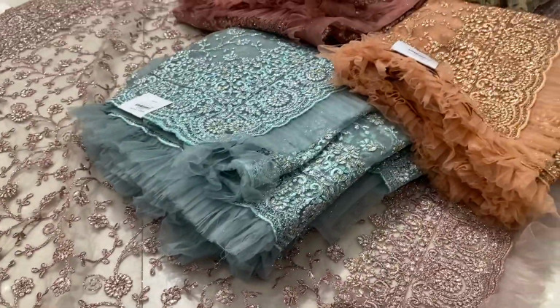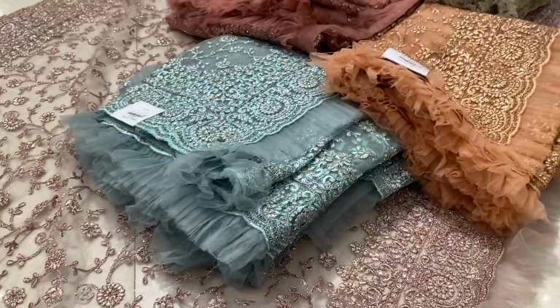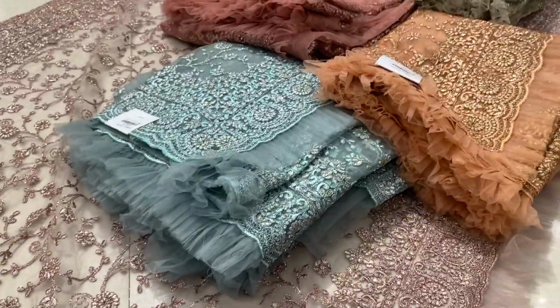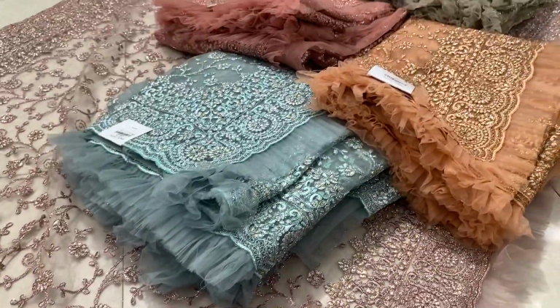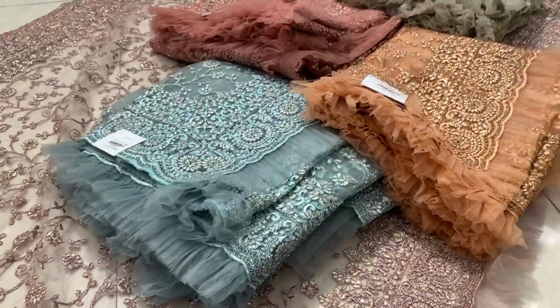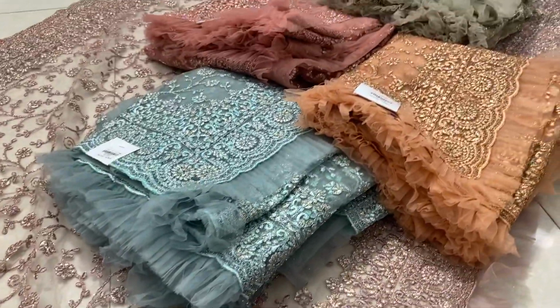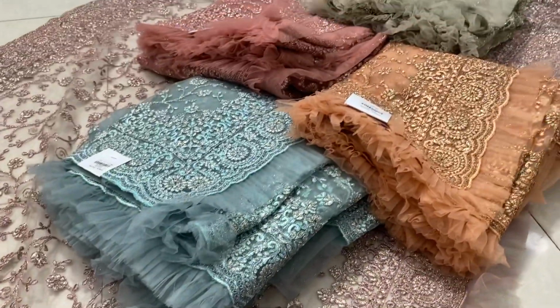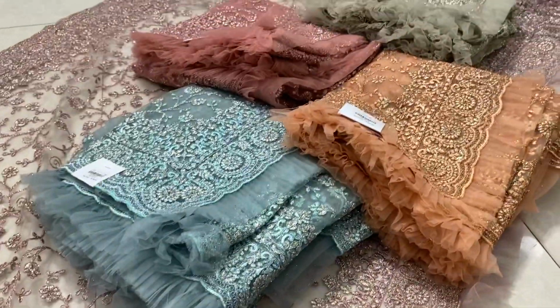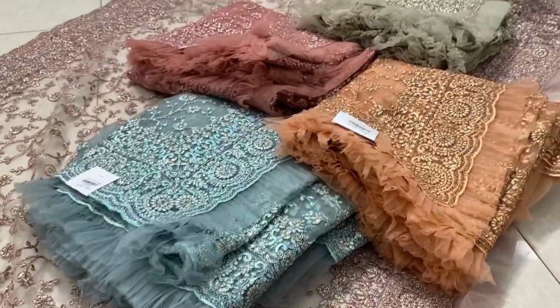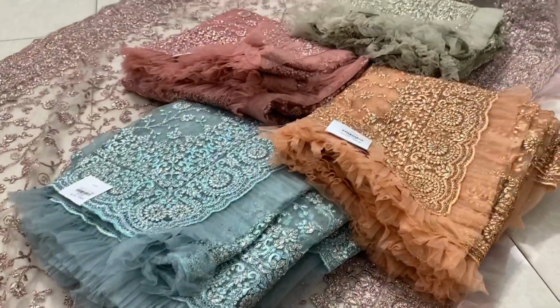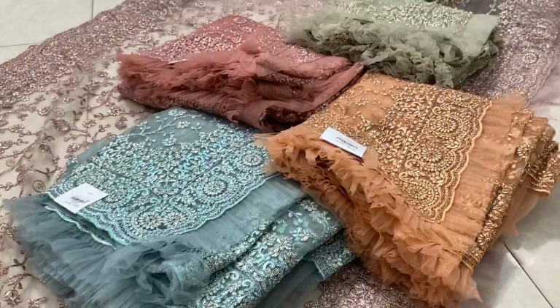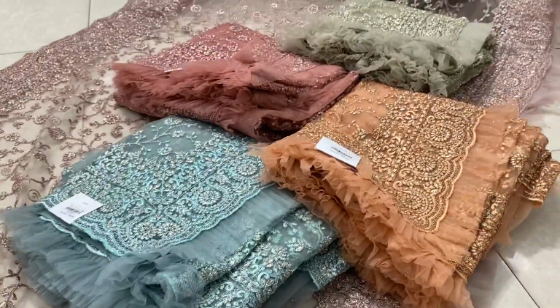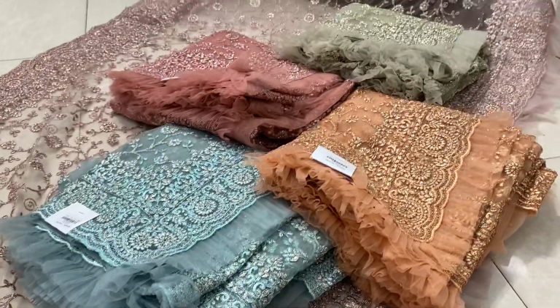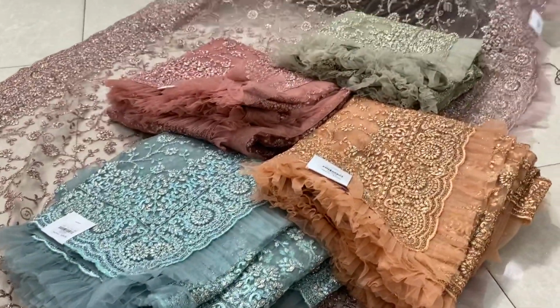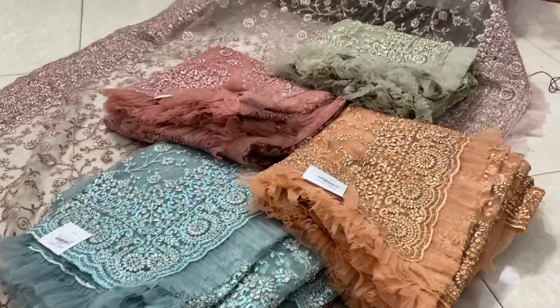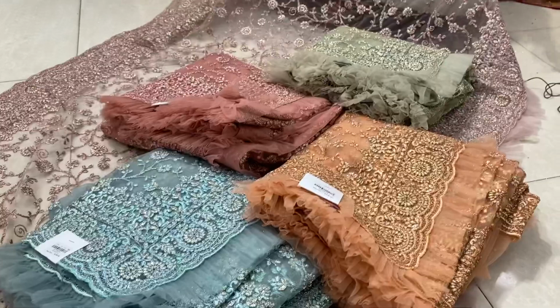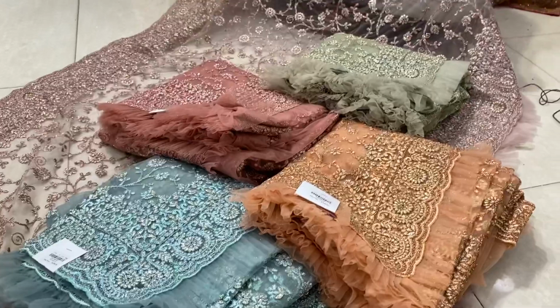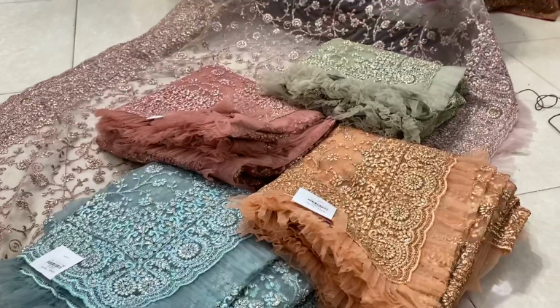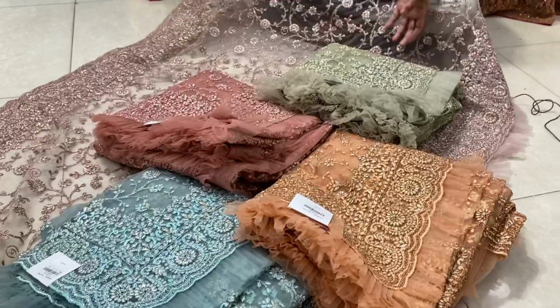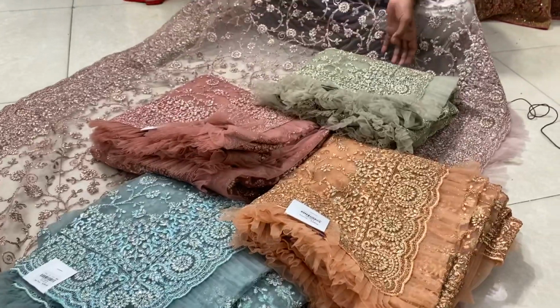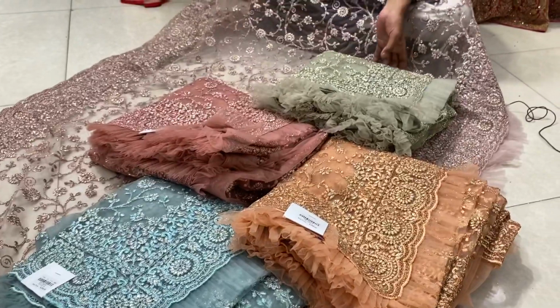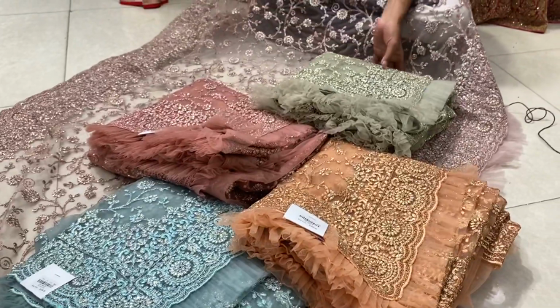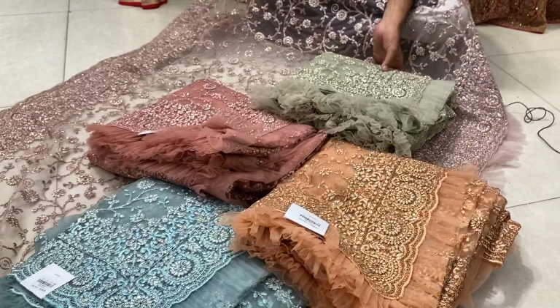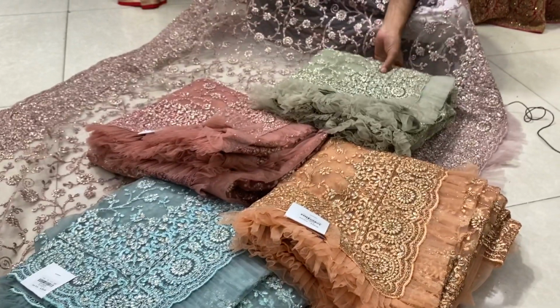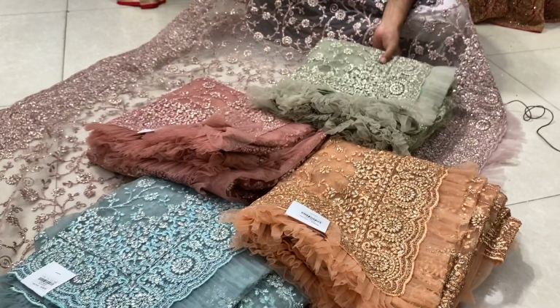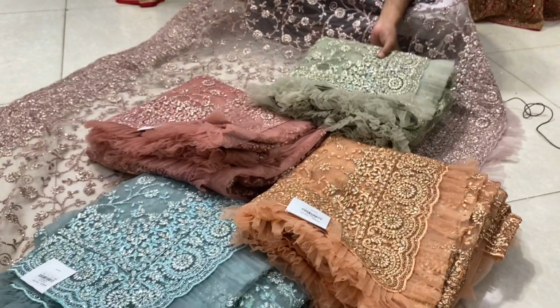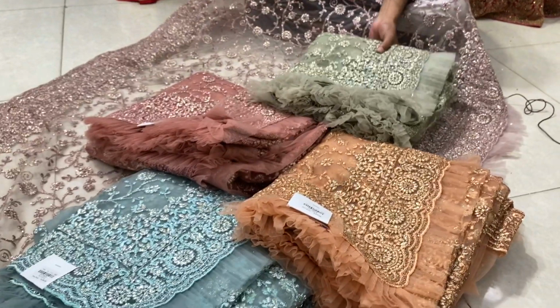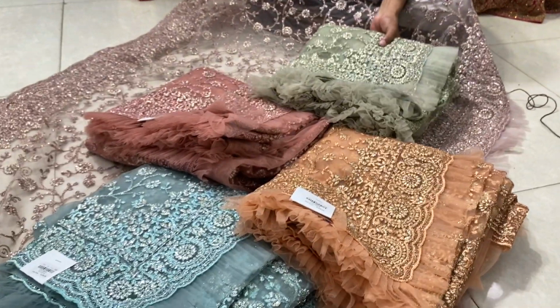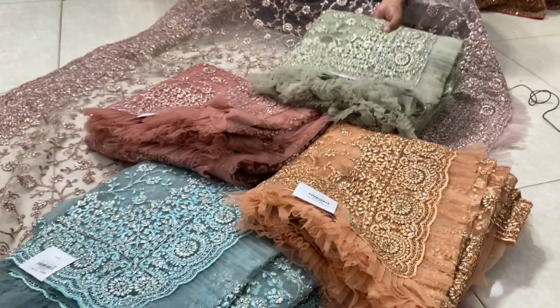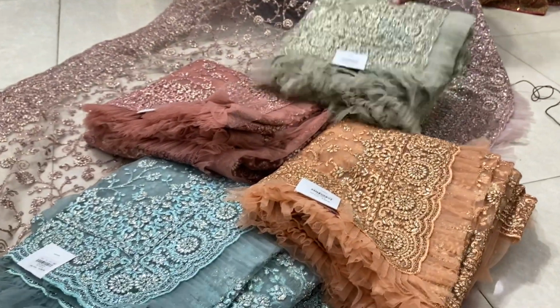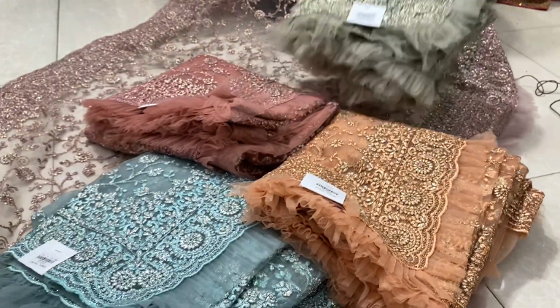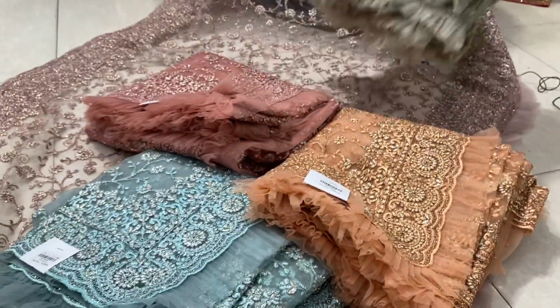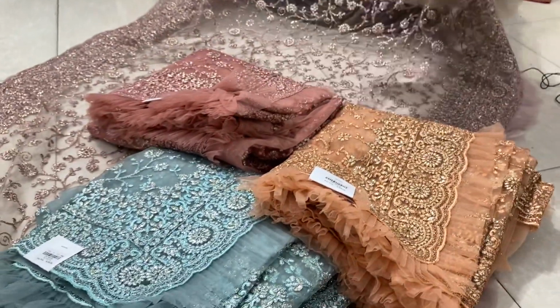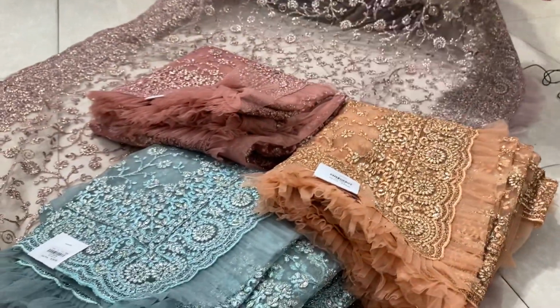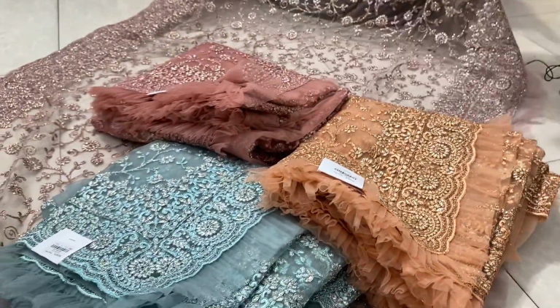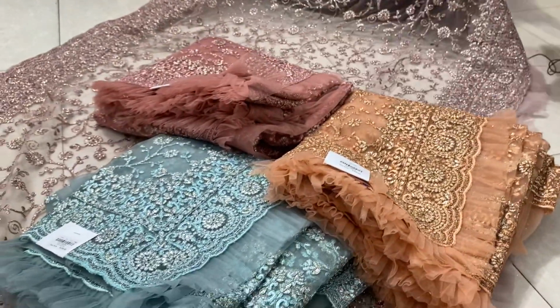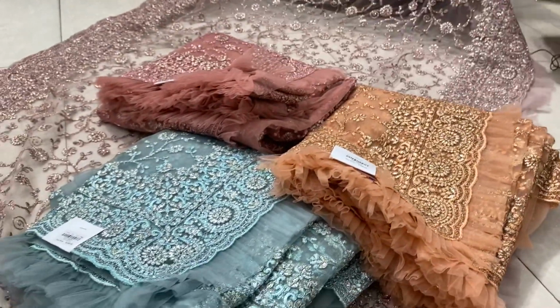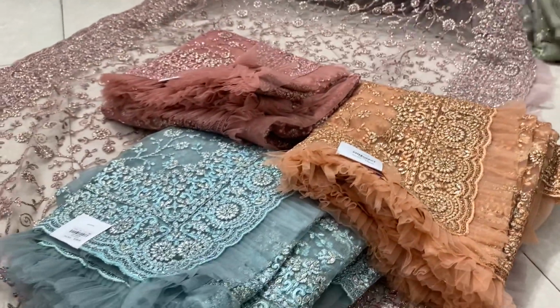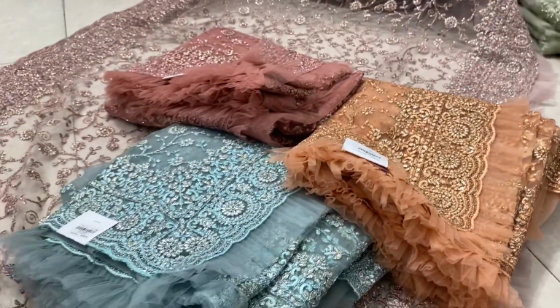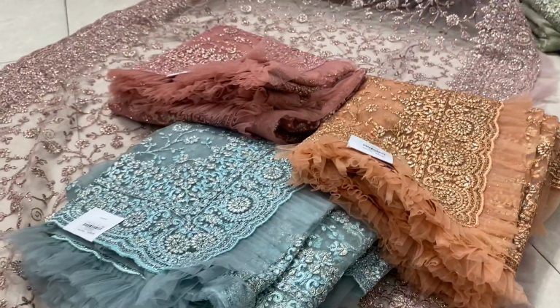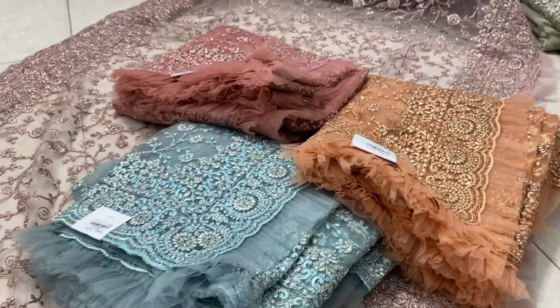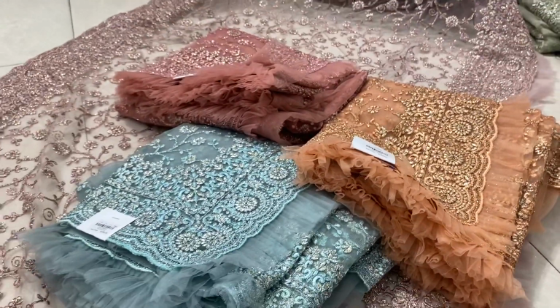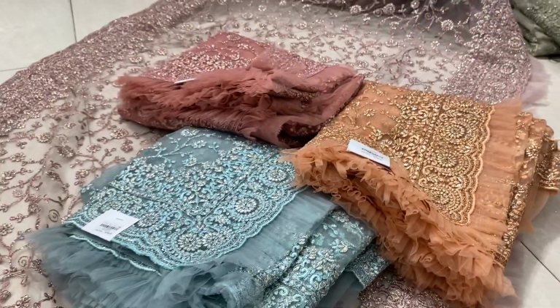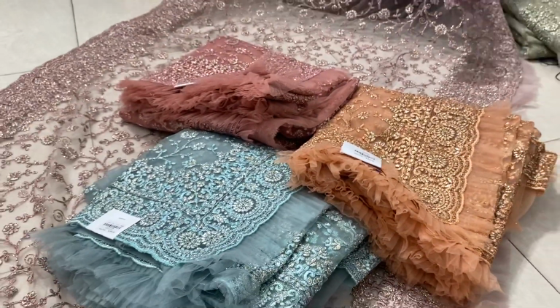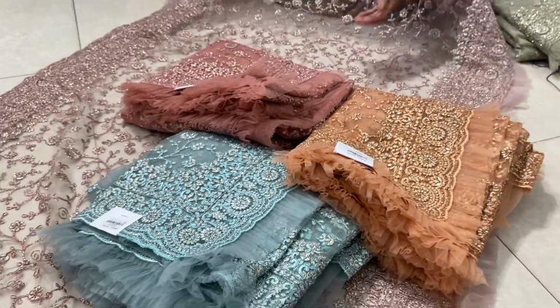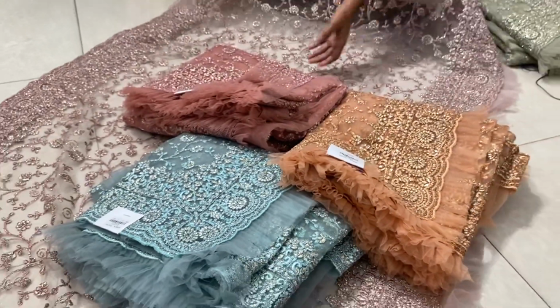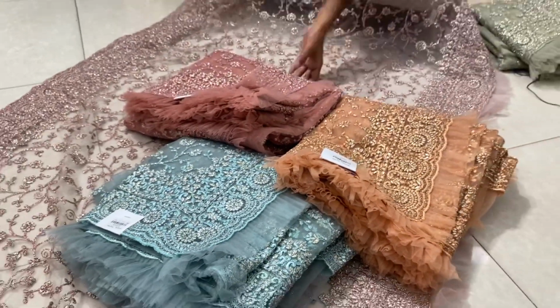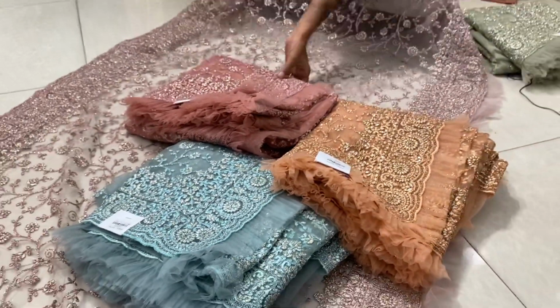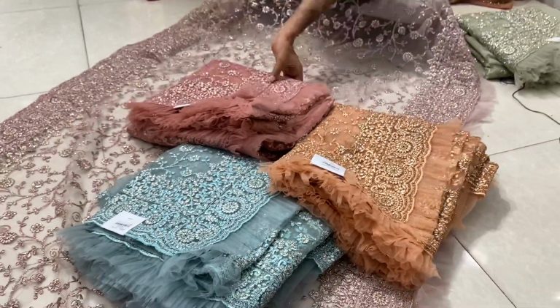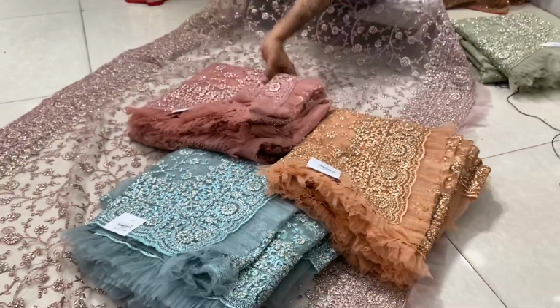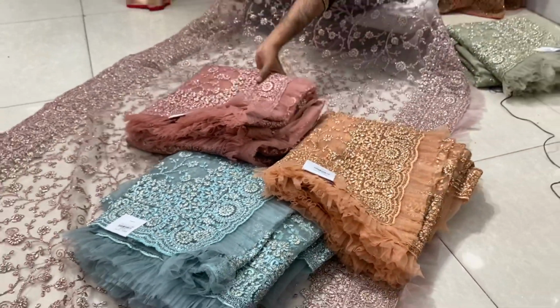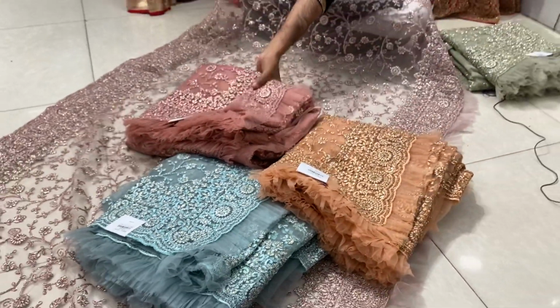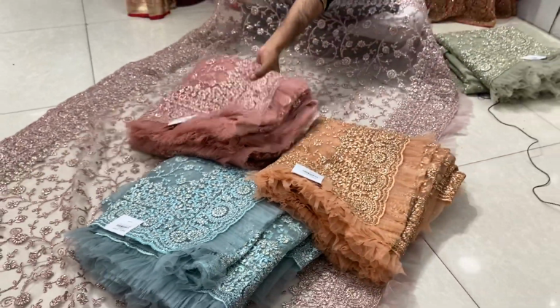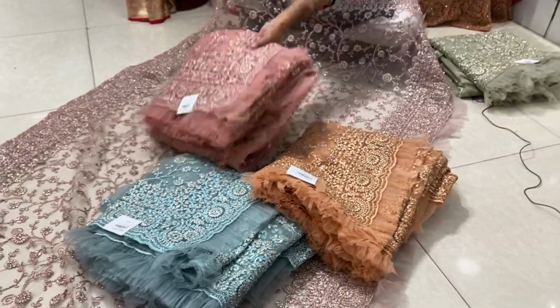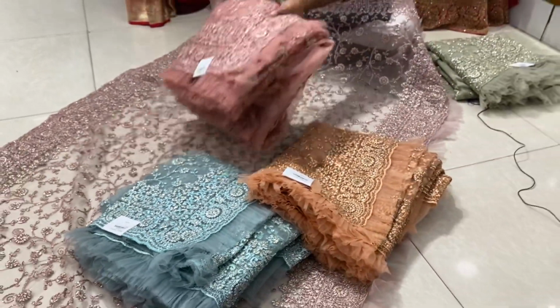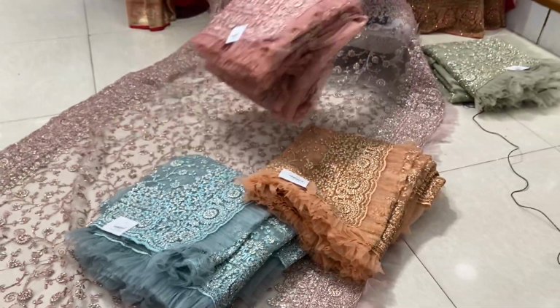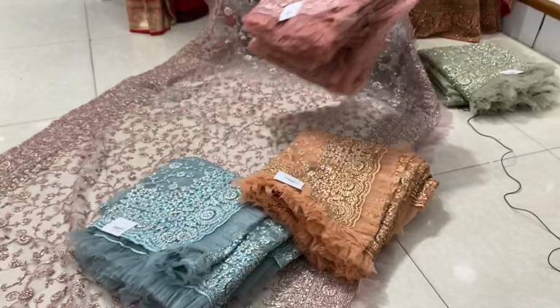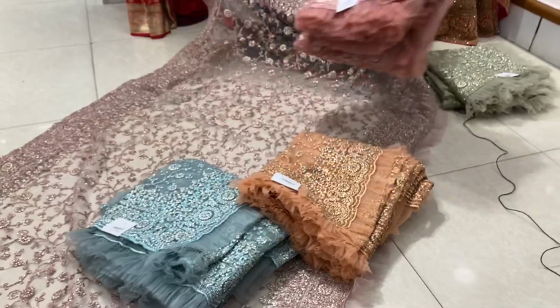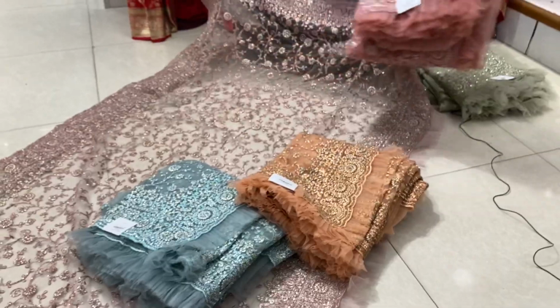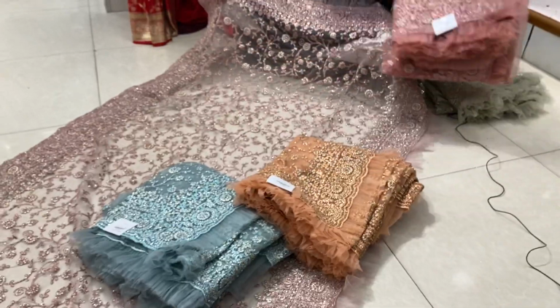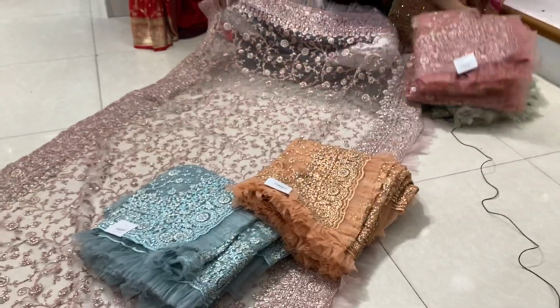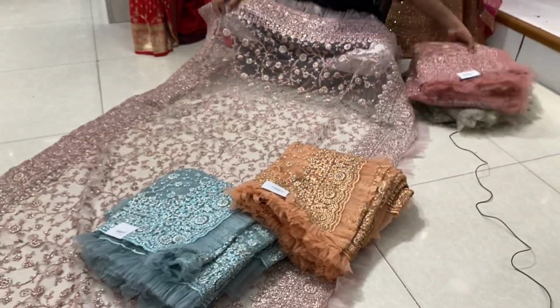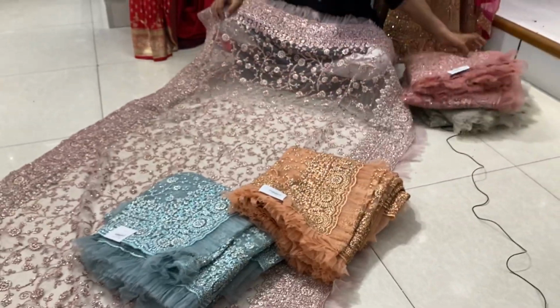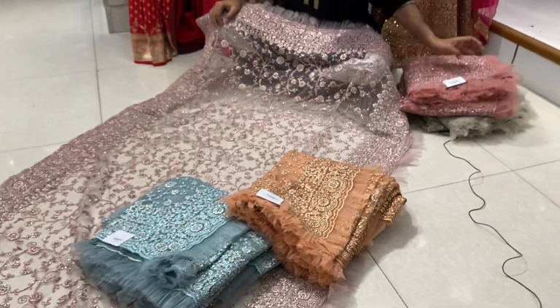Hello, everyone. This is a beautiful, gorgeous party. This is nice.